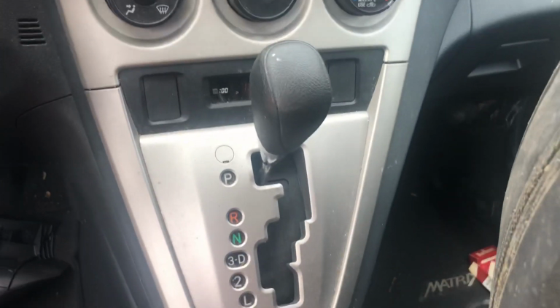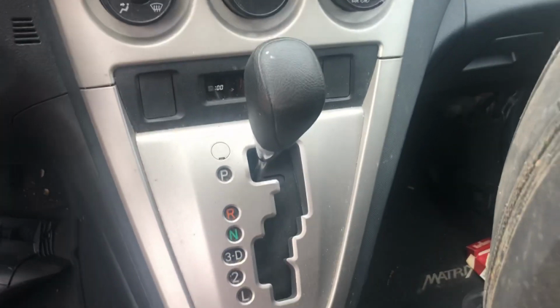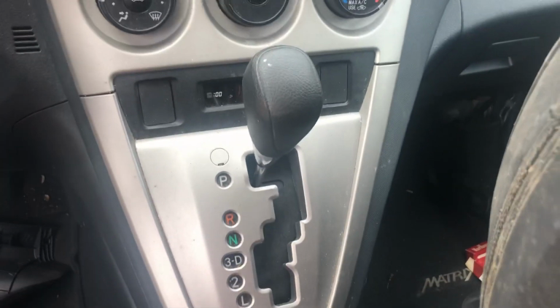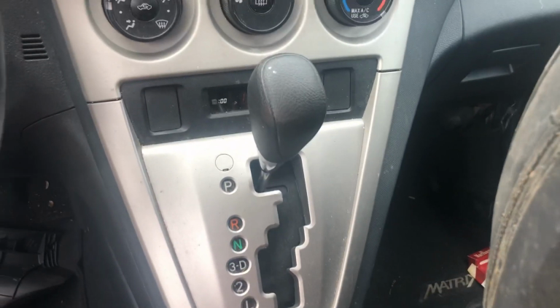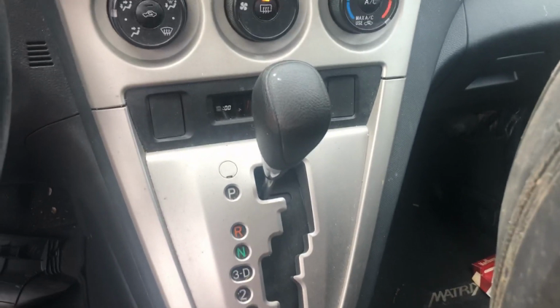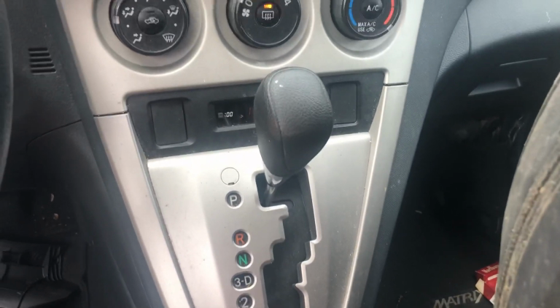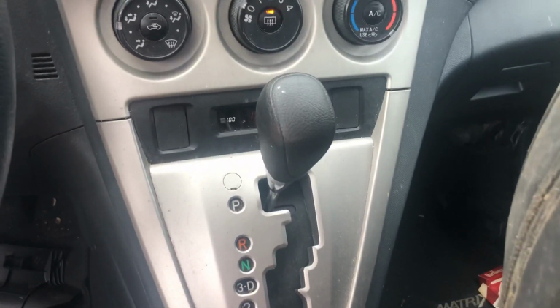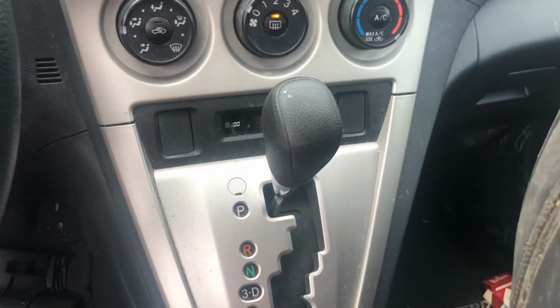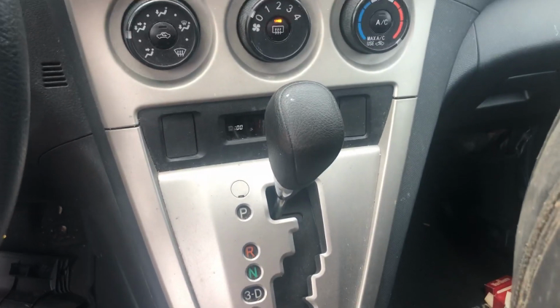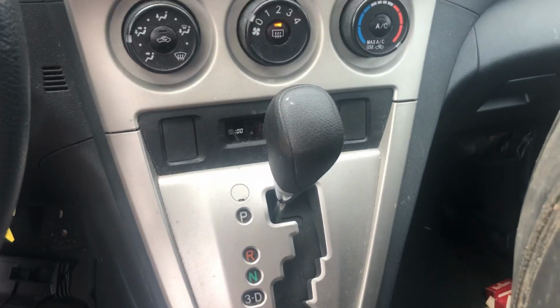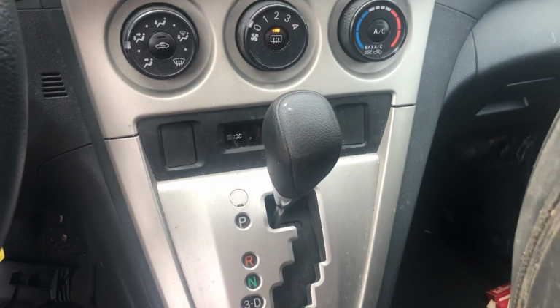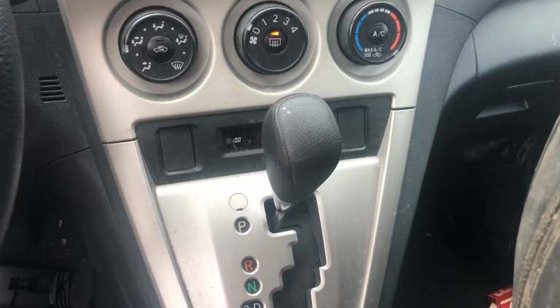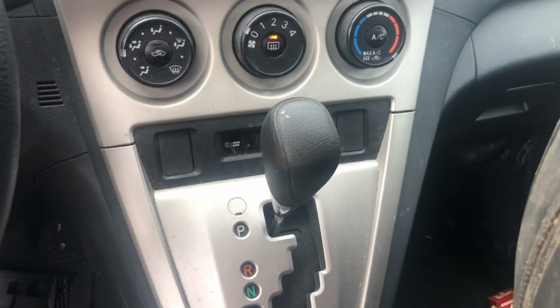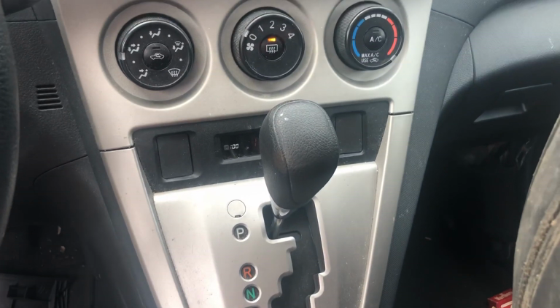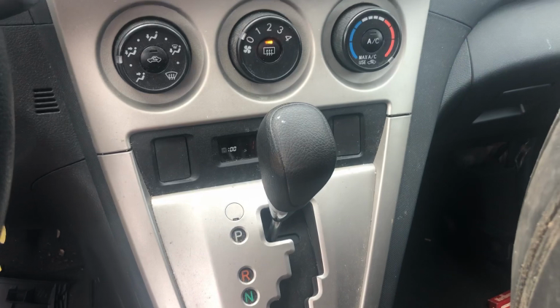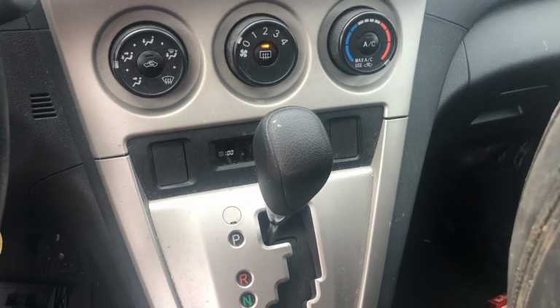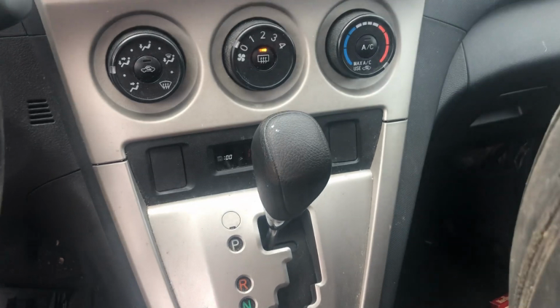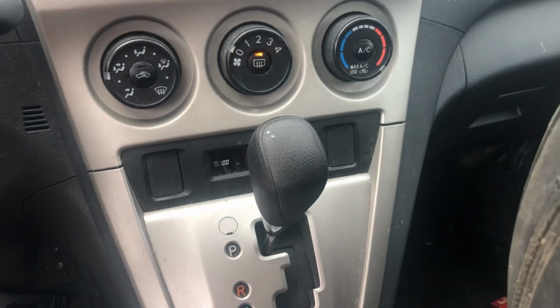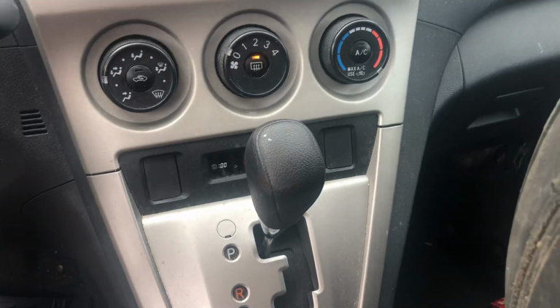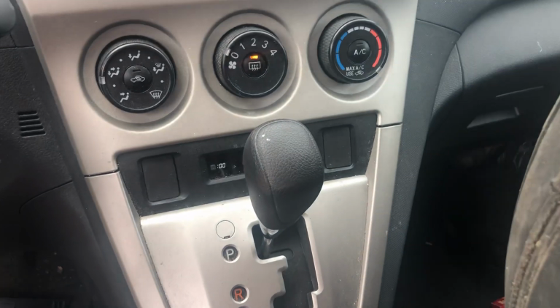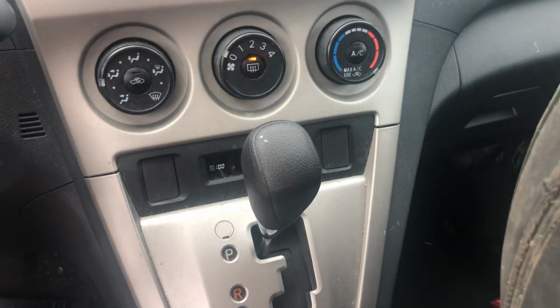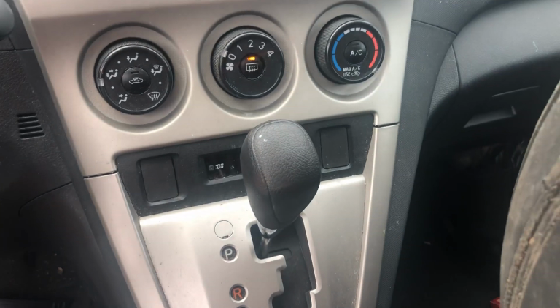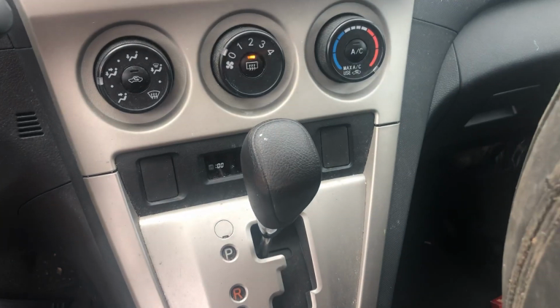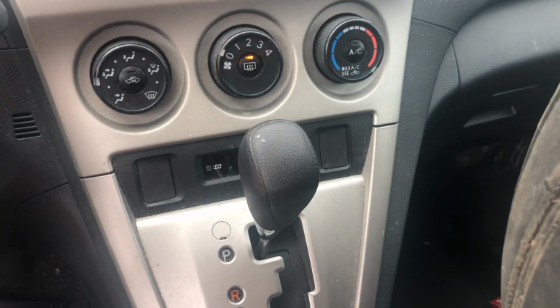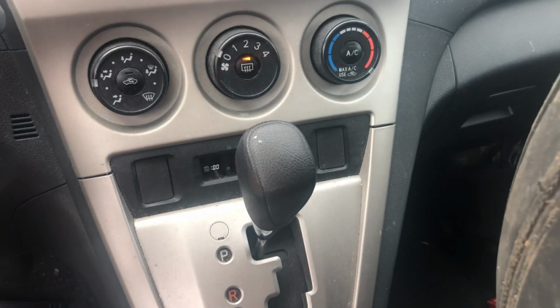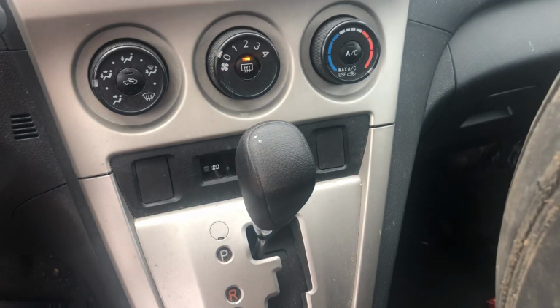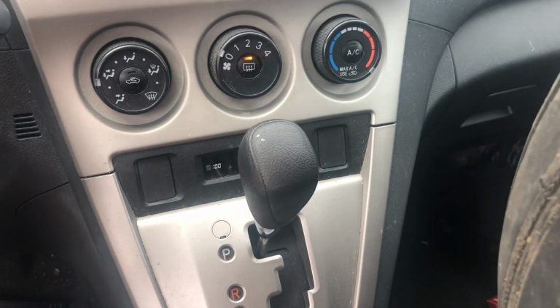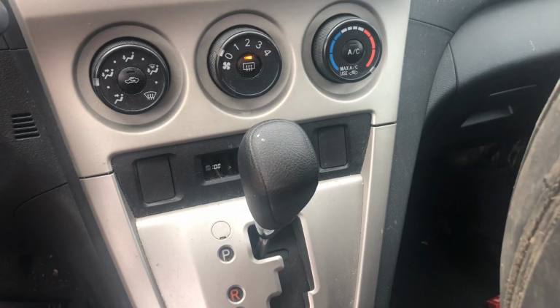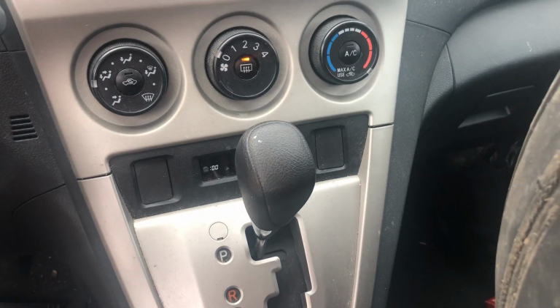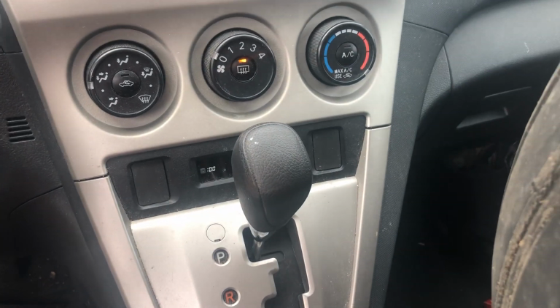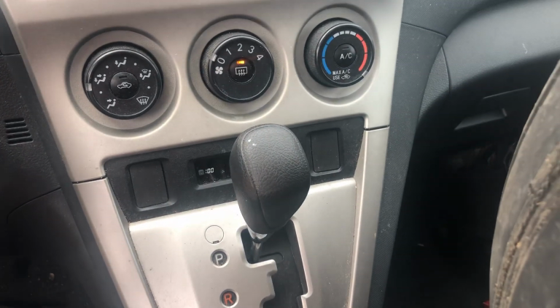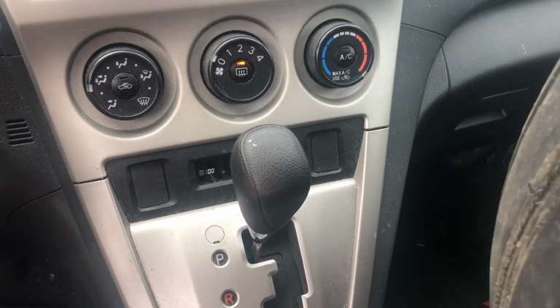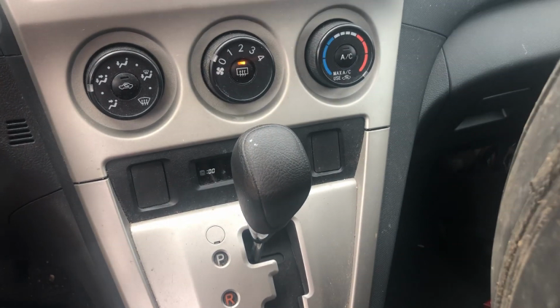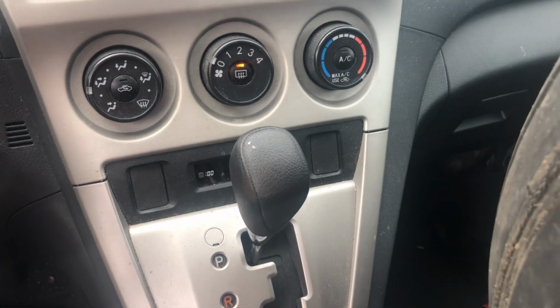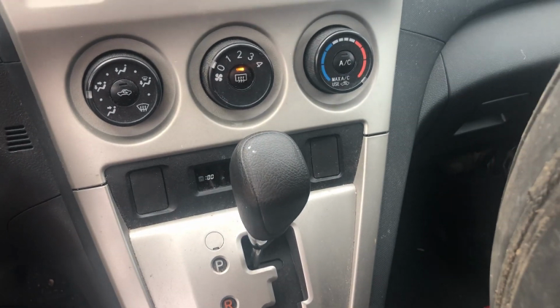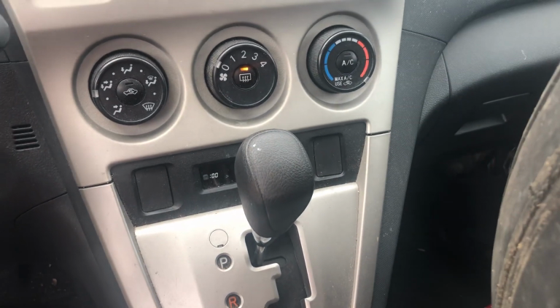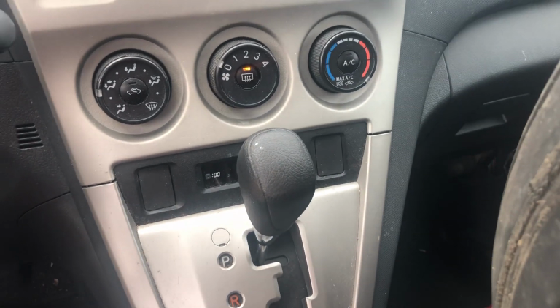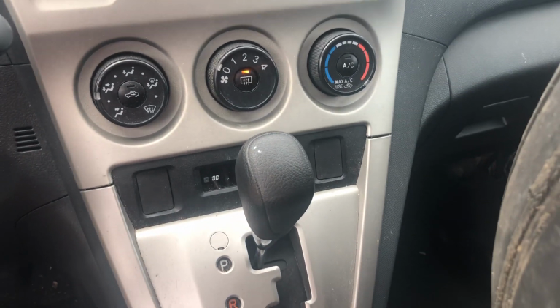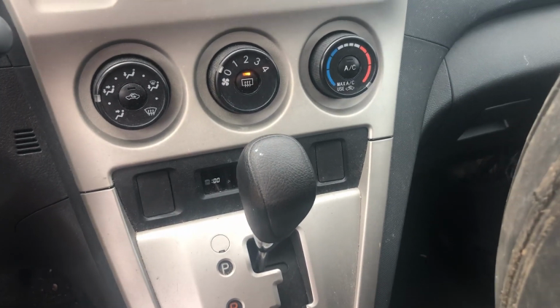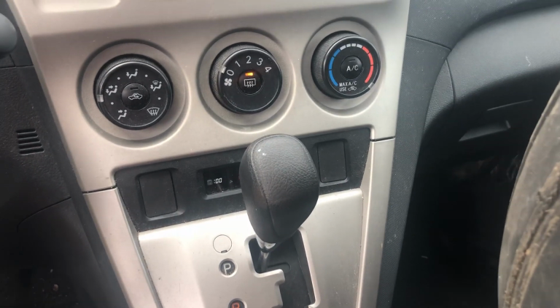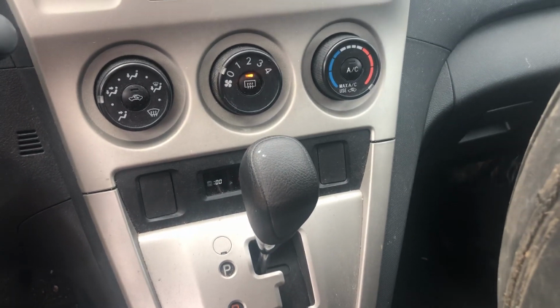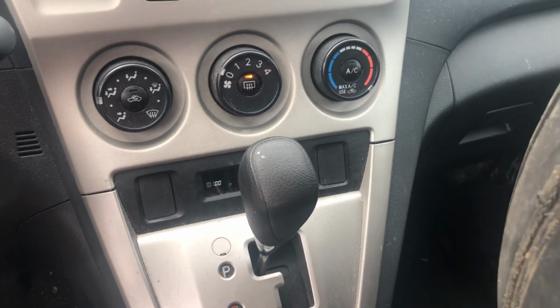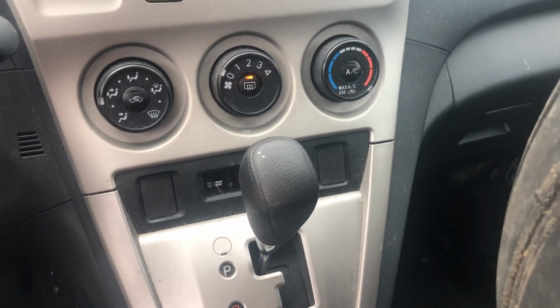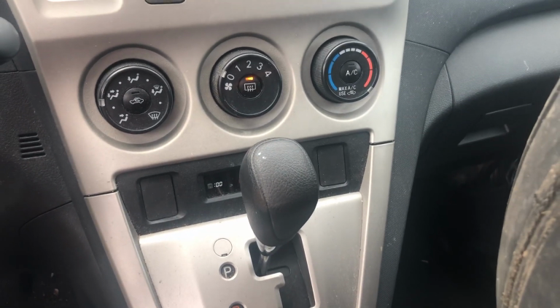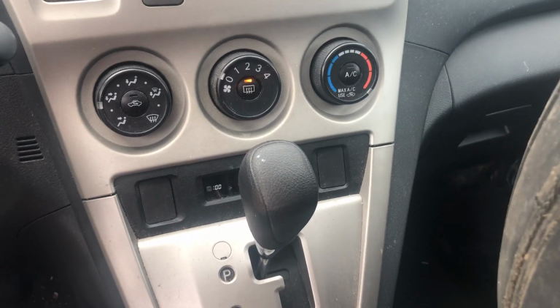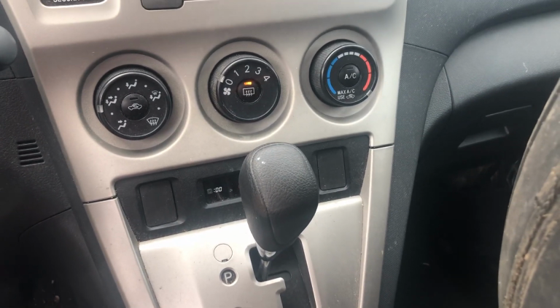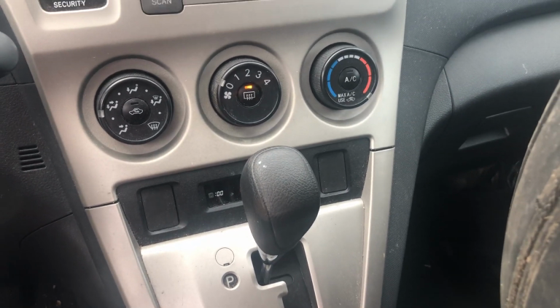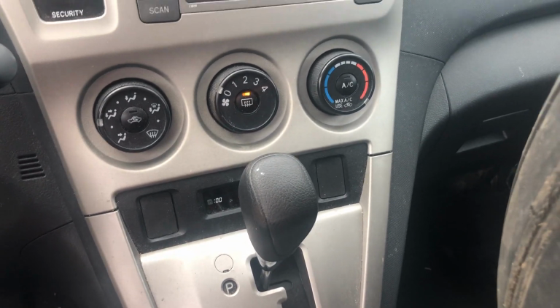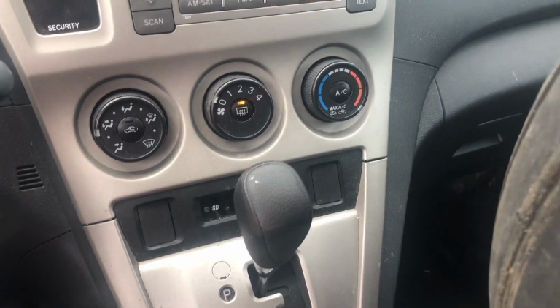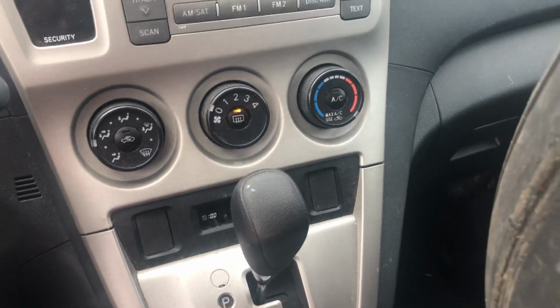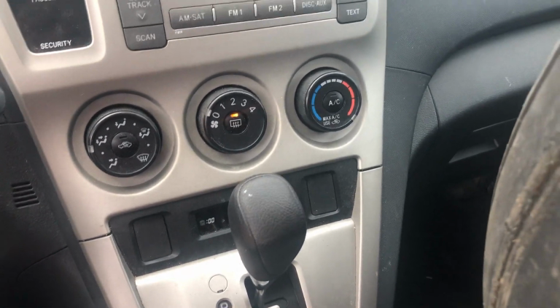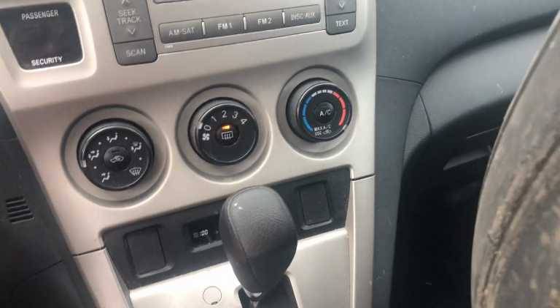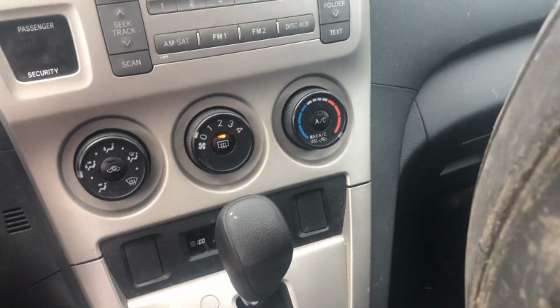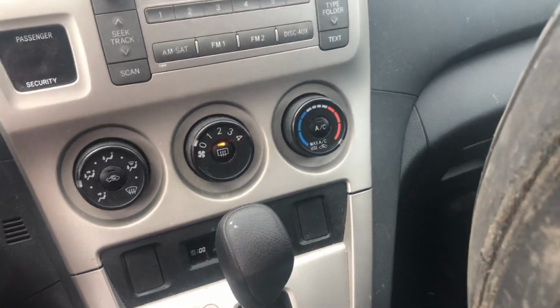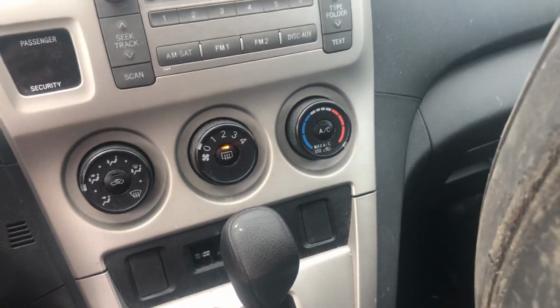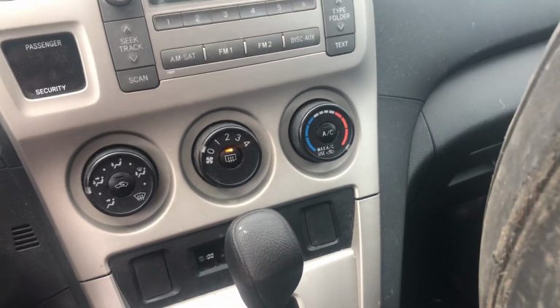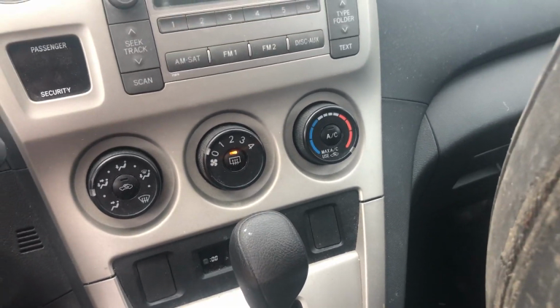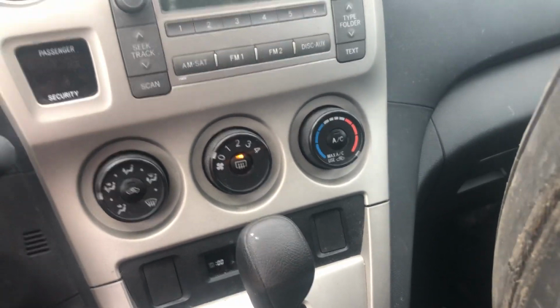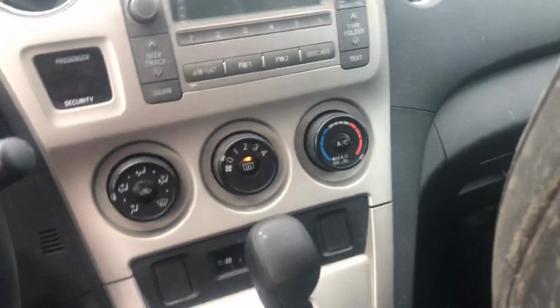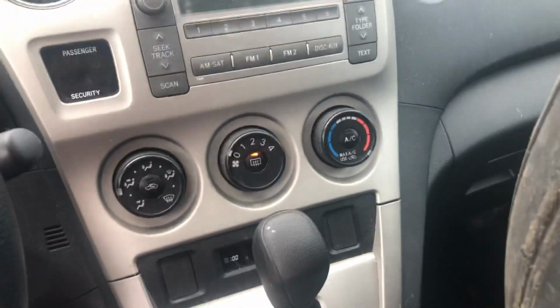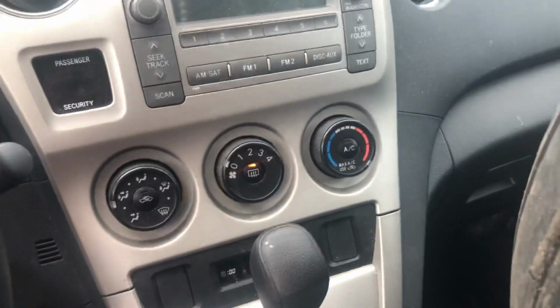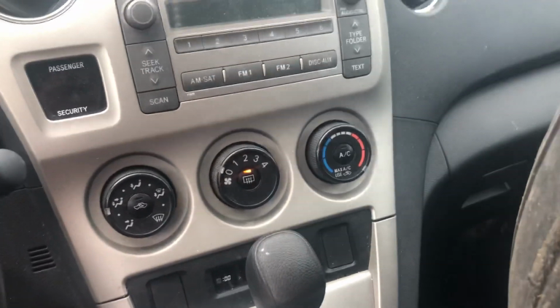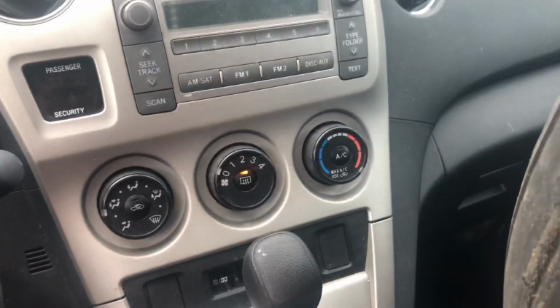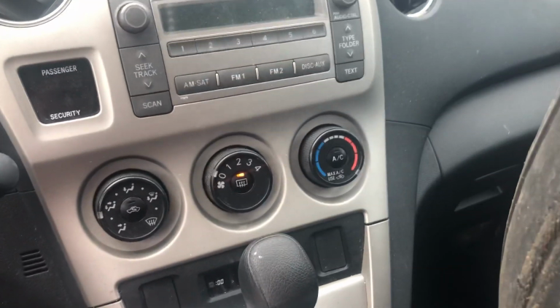Automatic transmission. It has a broken axle. 2009 Matrix.